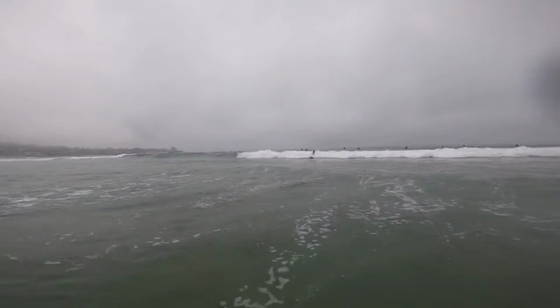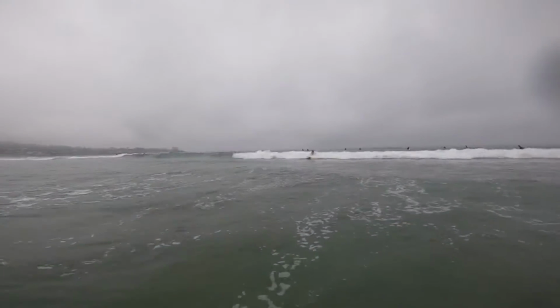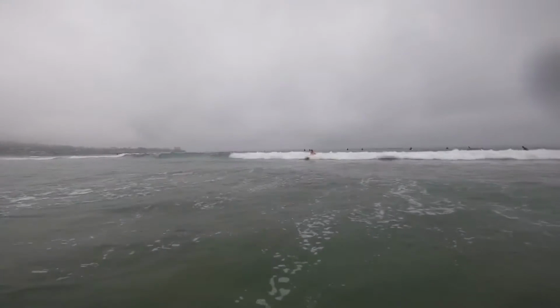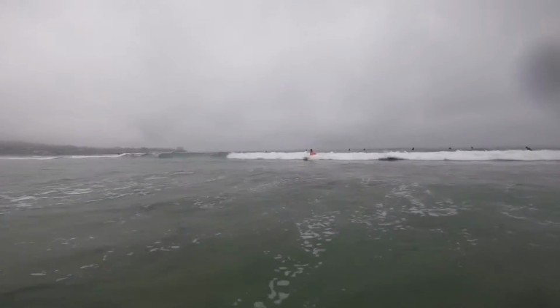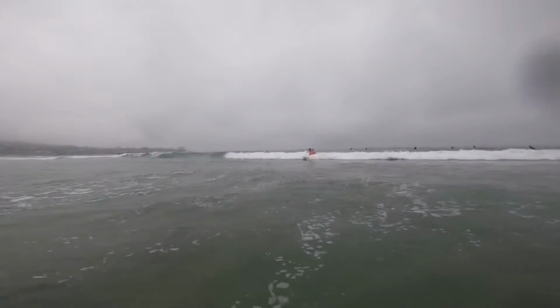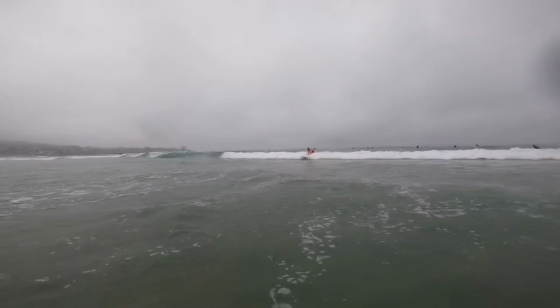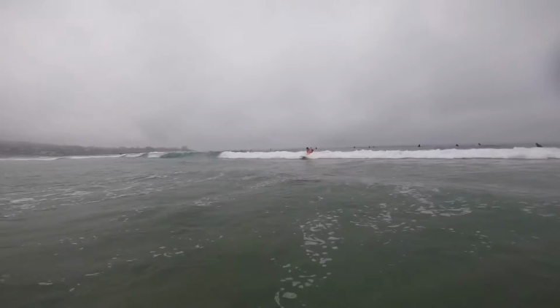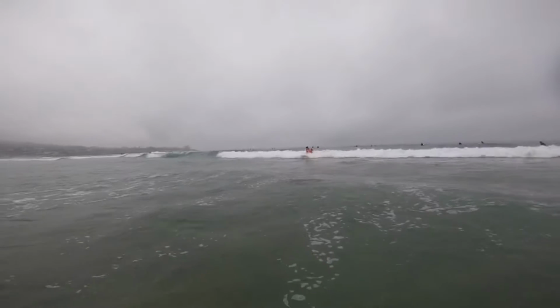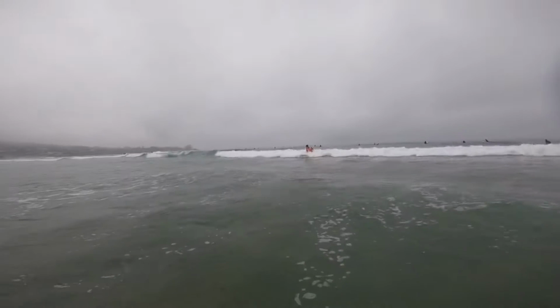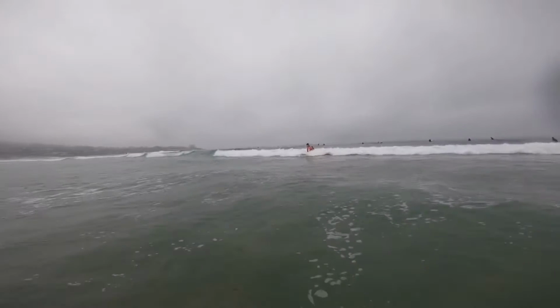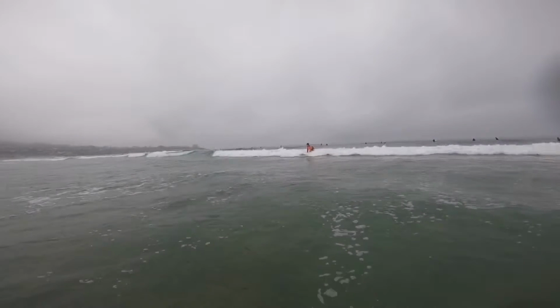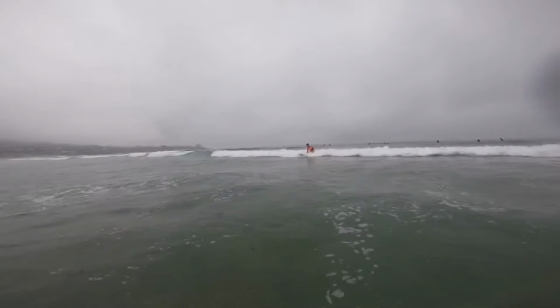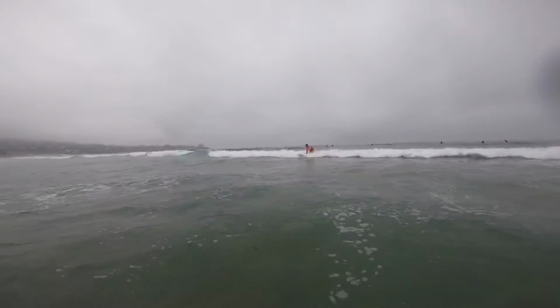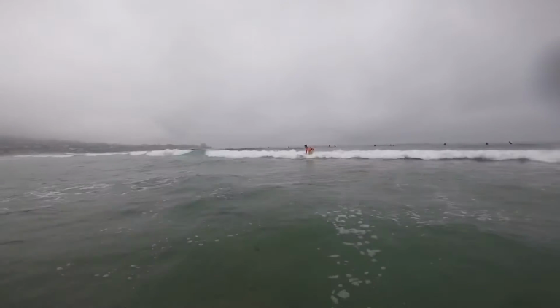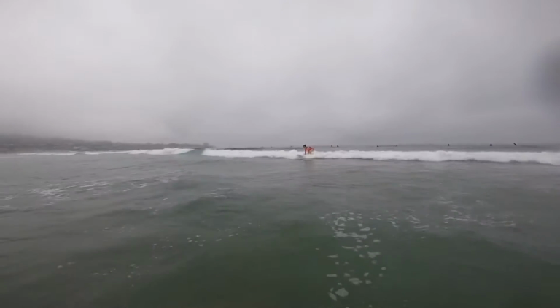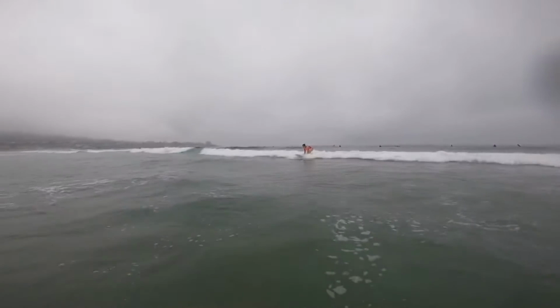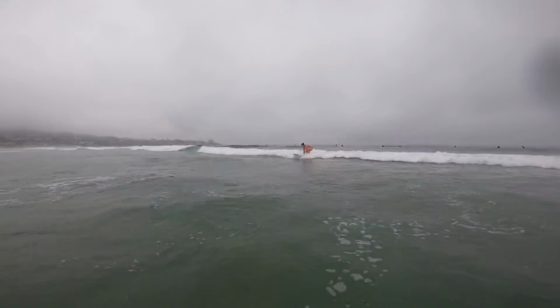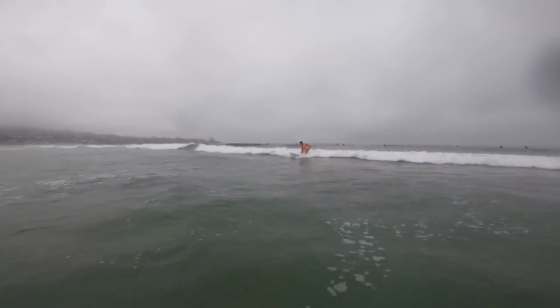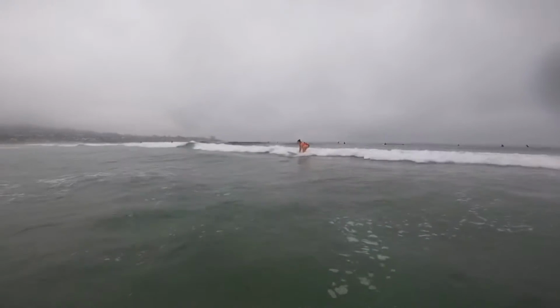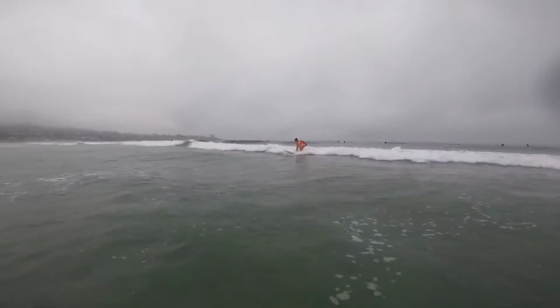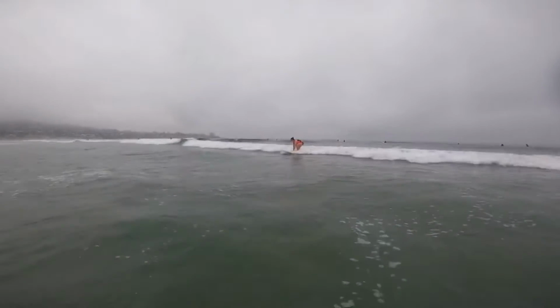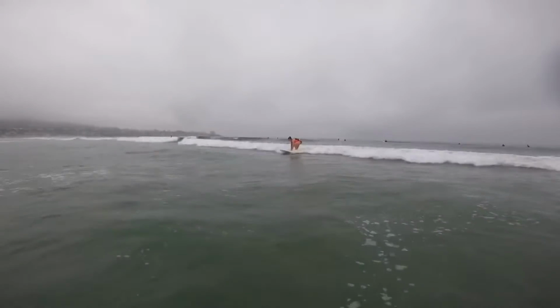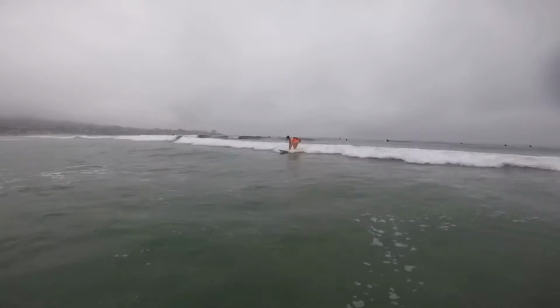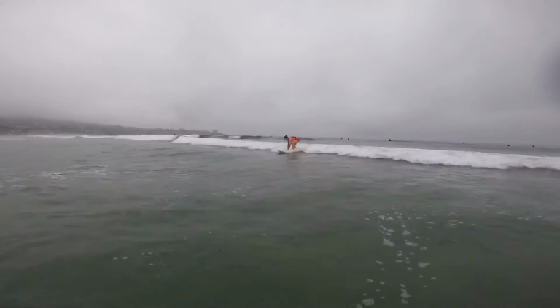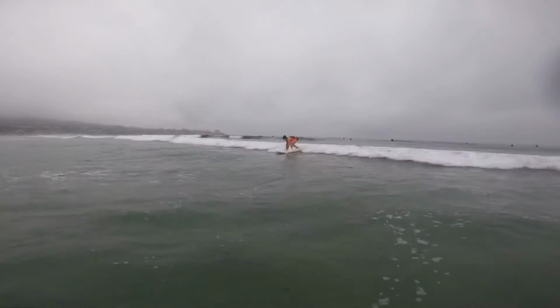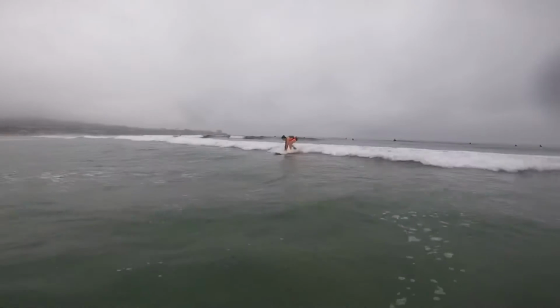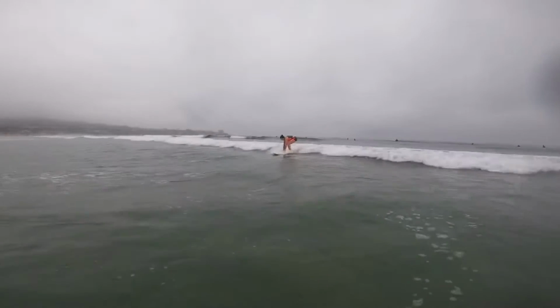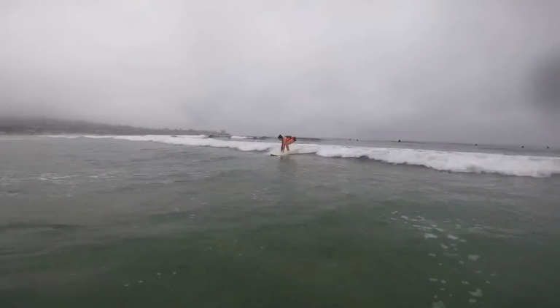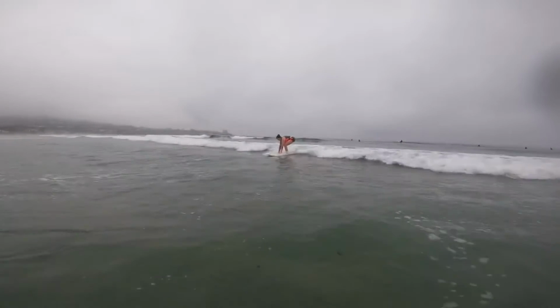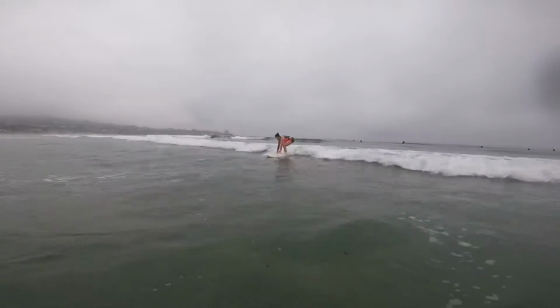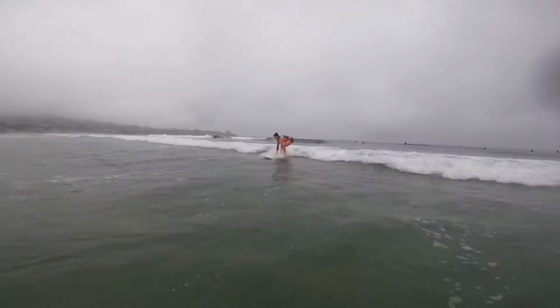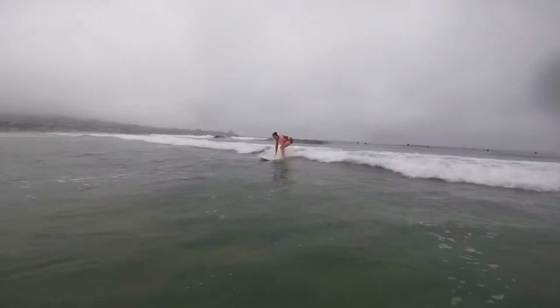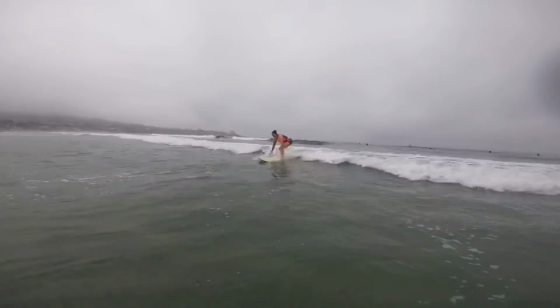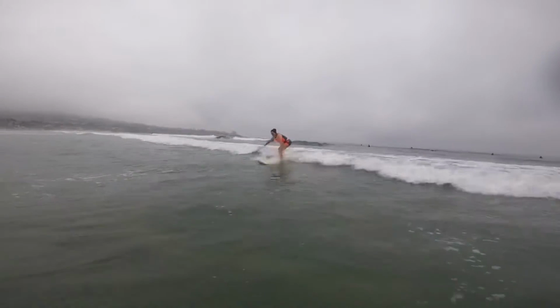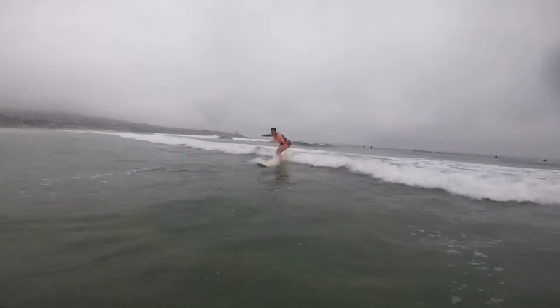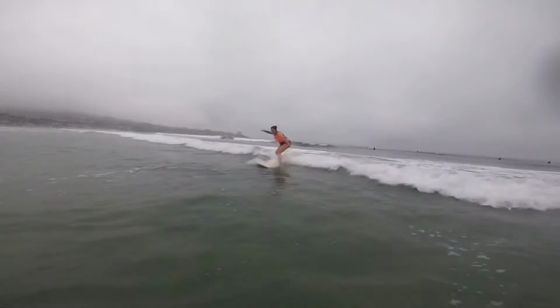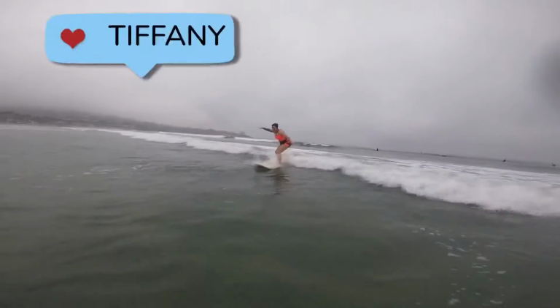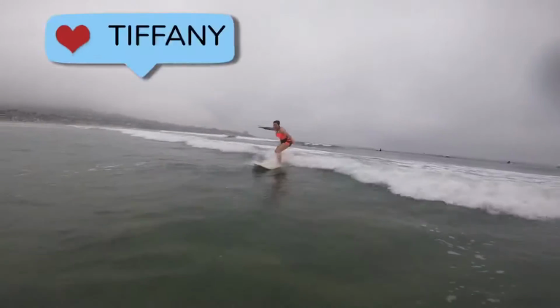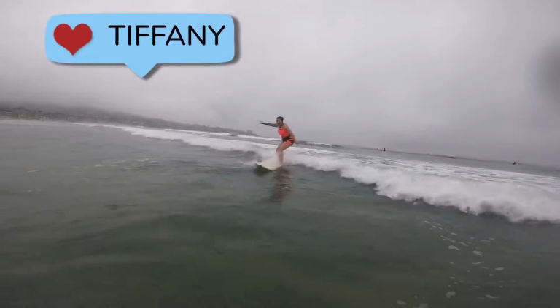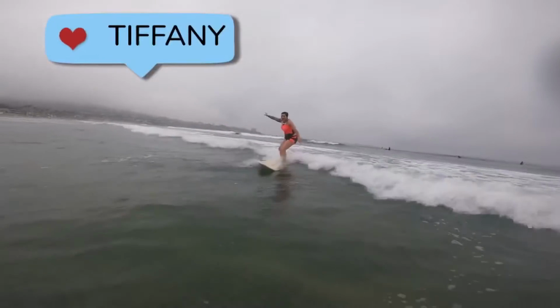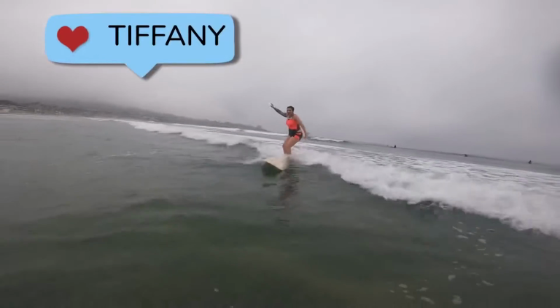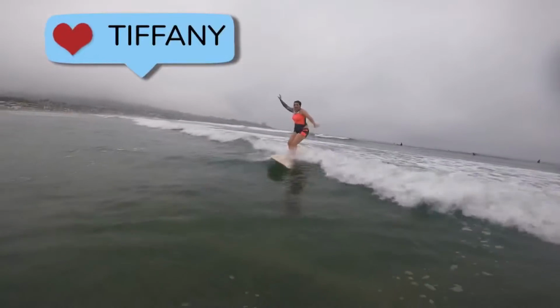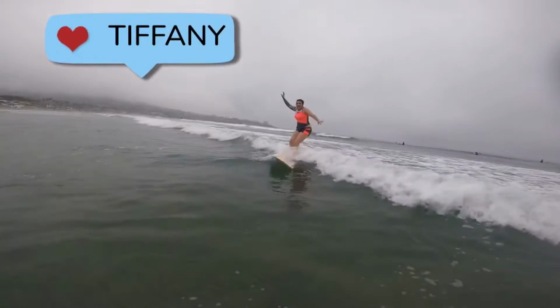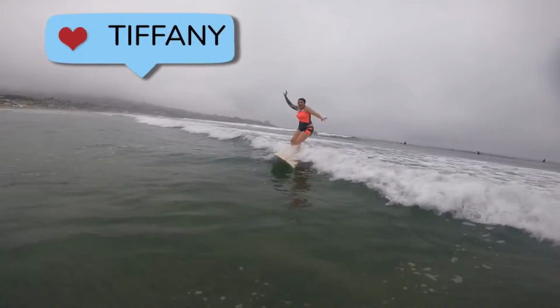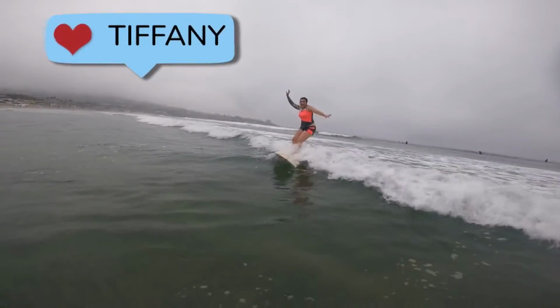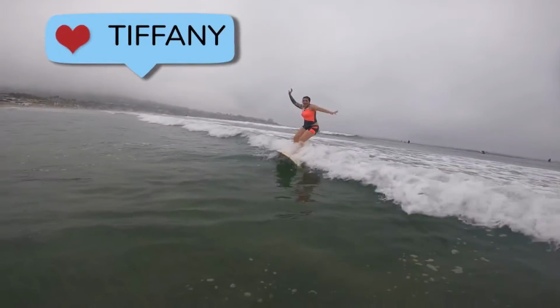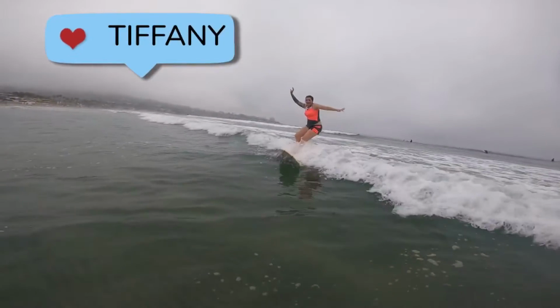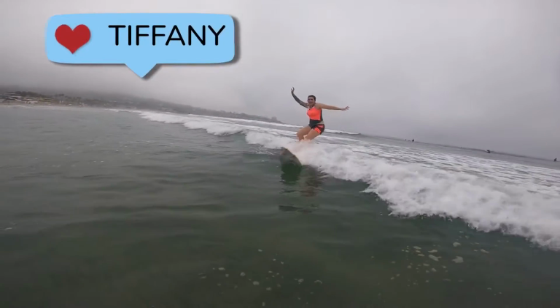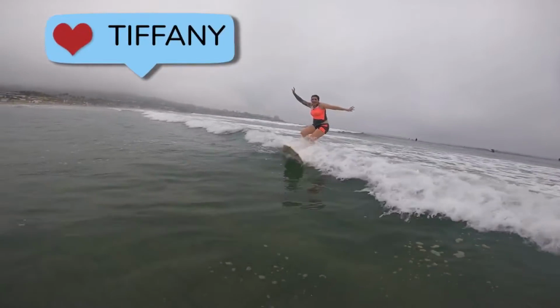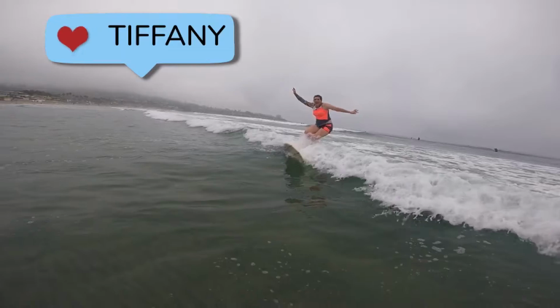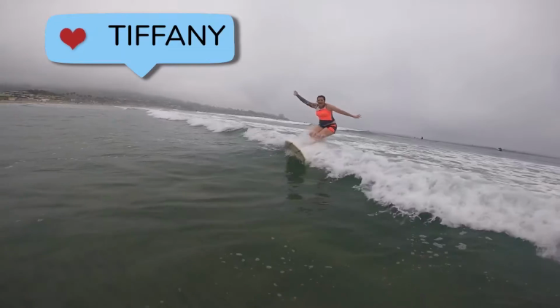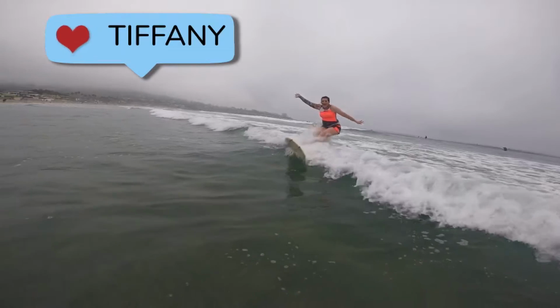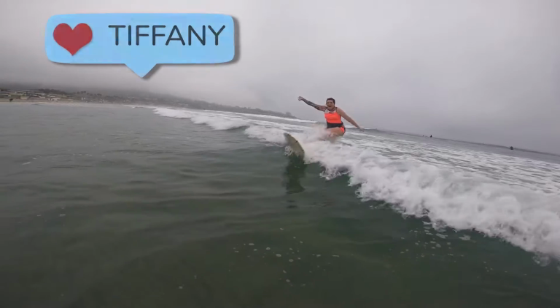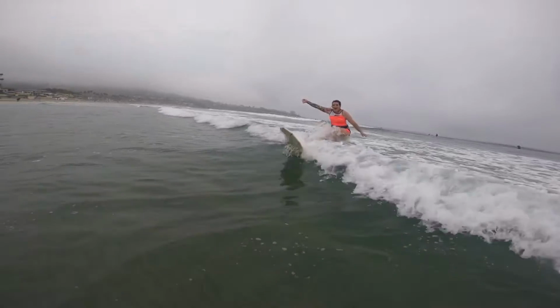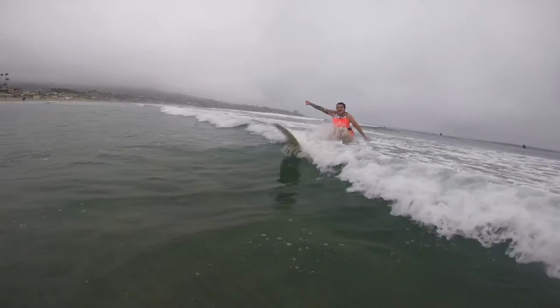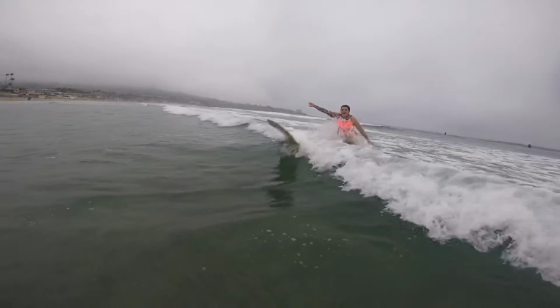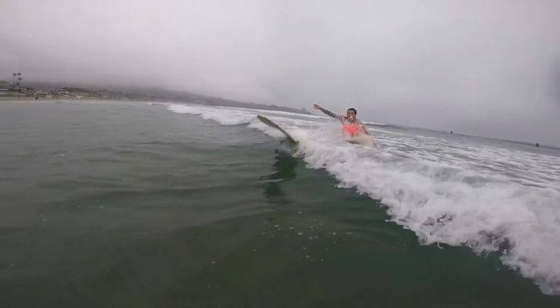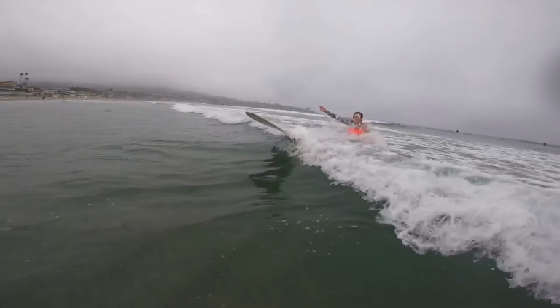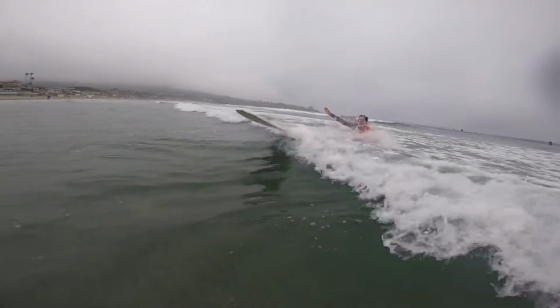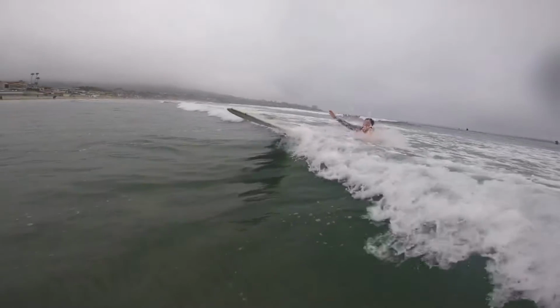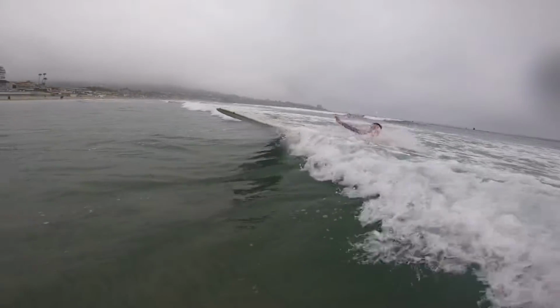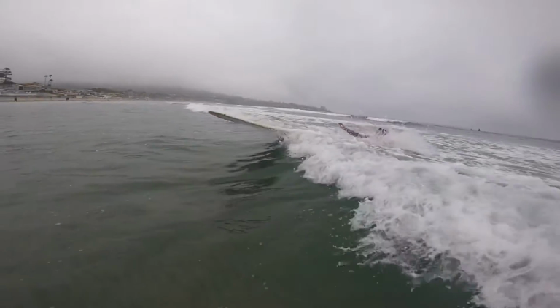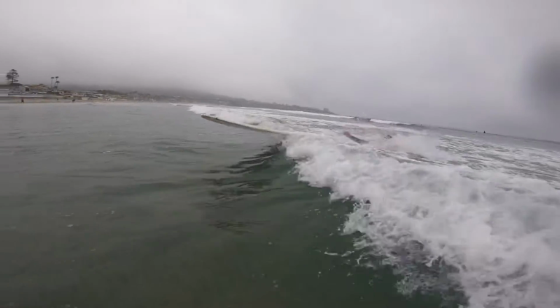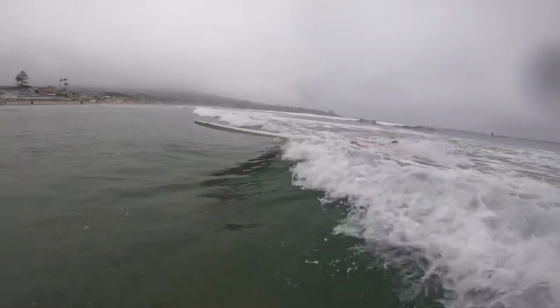Here's Tiffany really getting the hang of surfing. She's been catching her own waves now and she's finally getting up to her feet and launching the board right at my face.